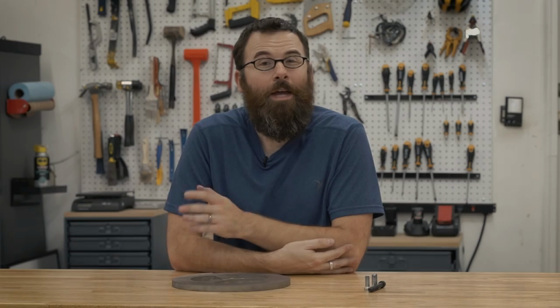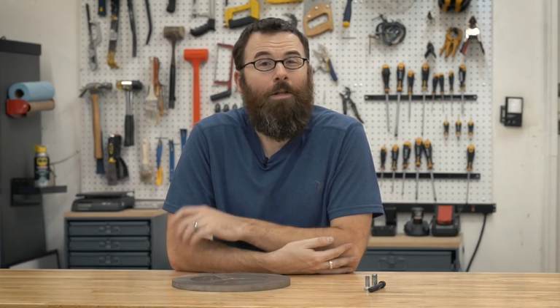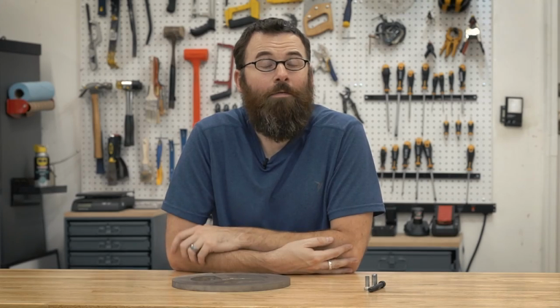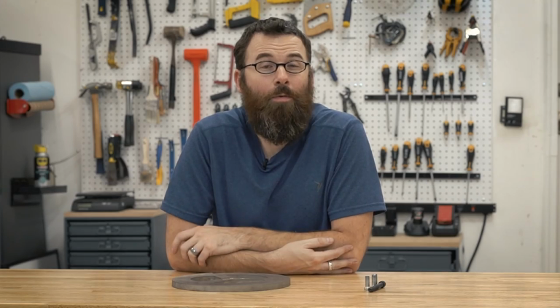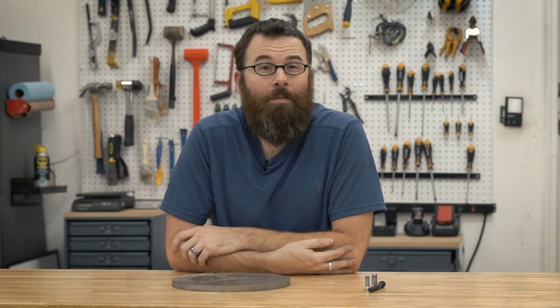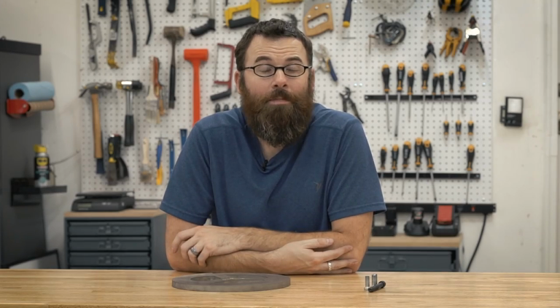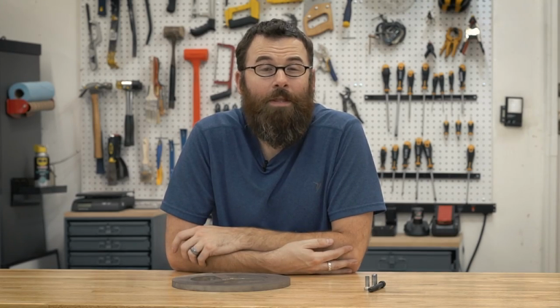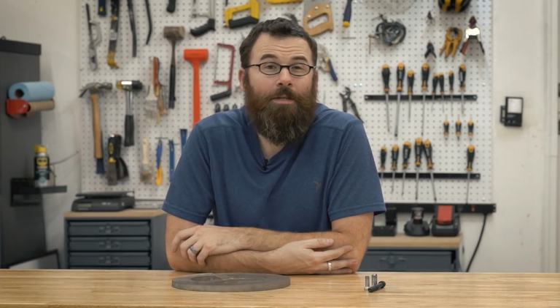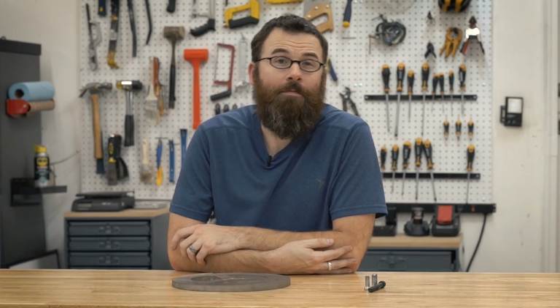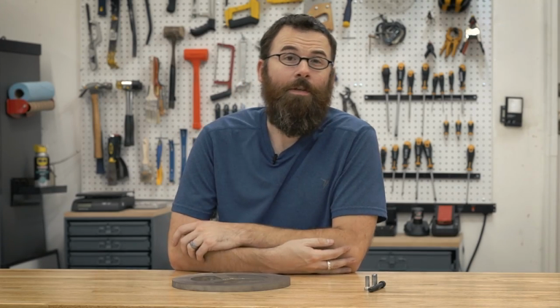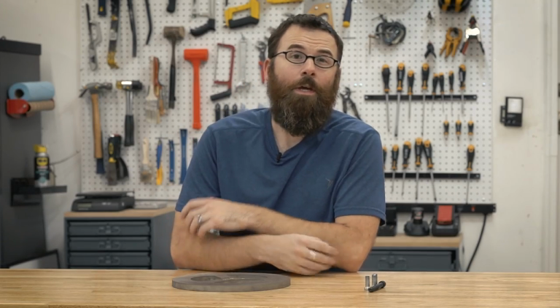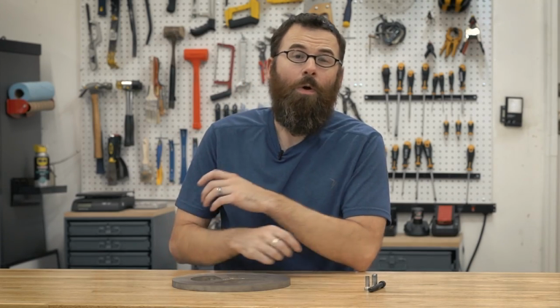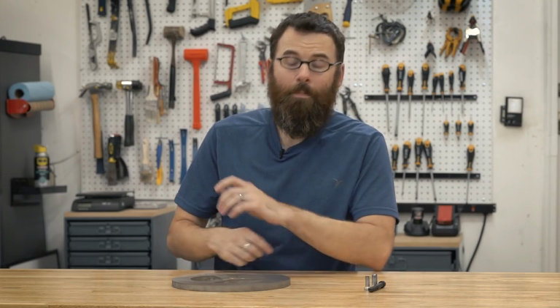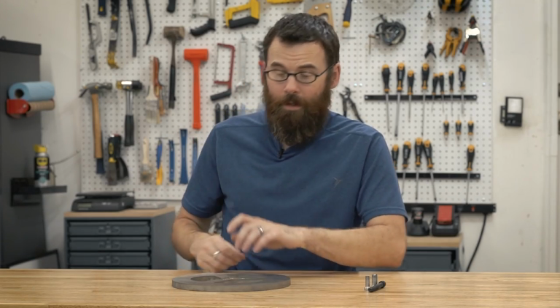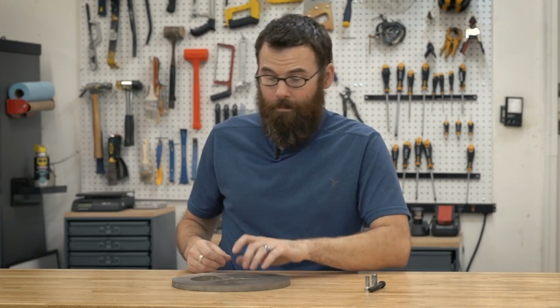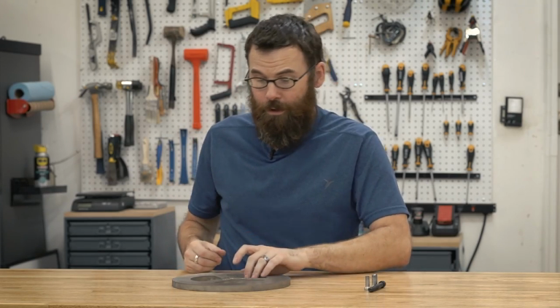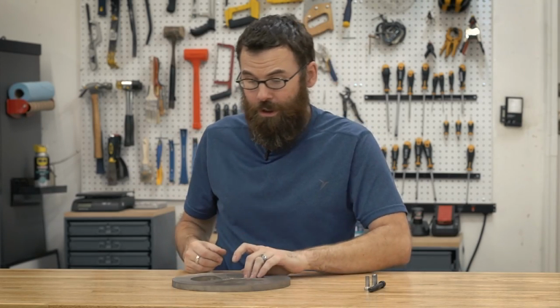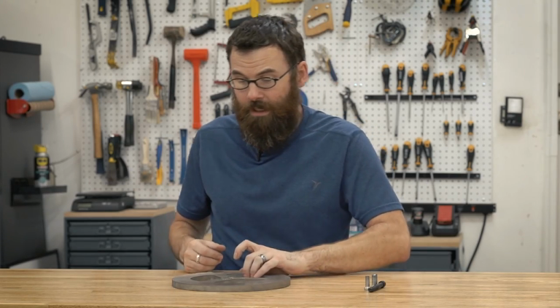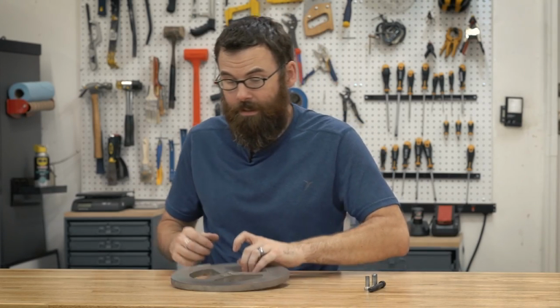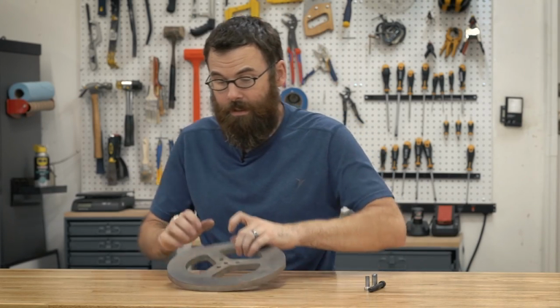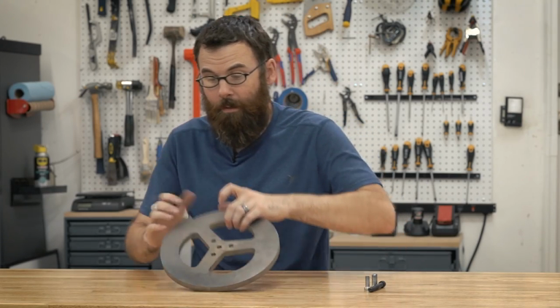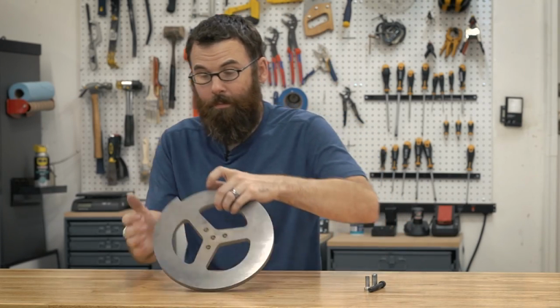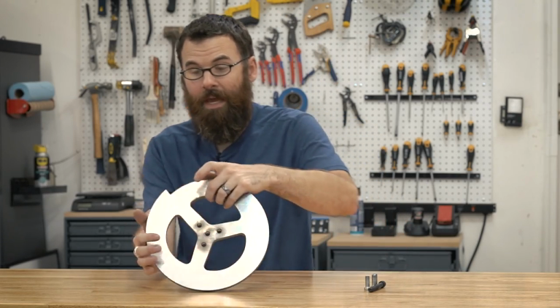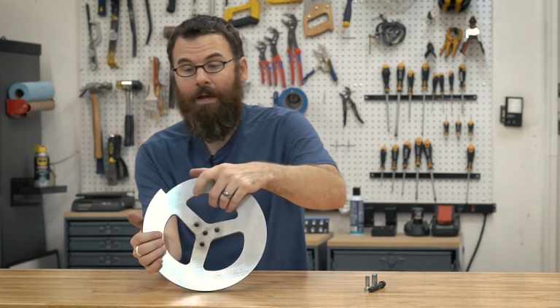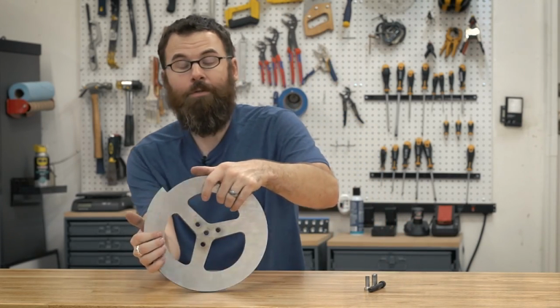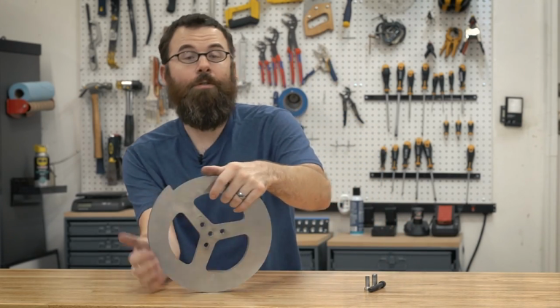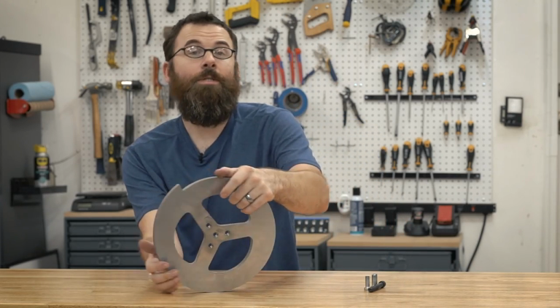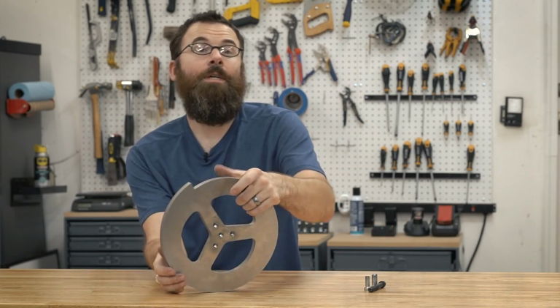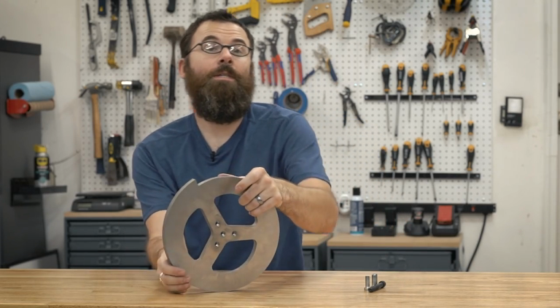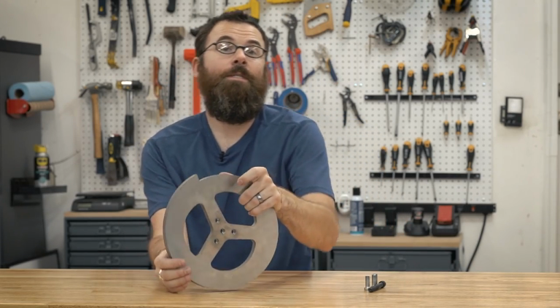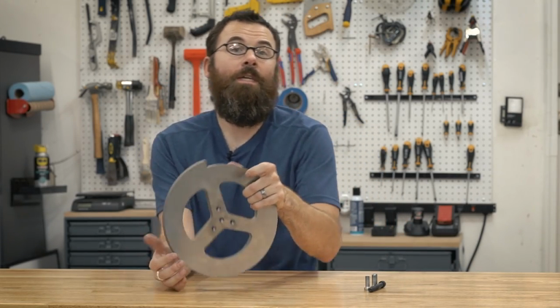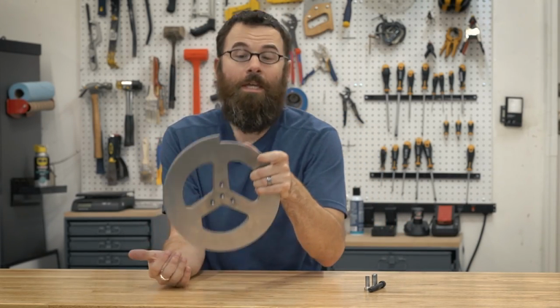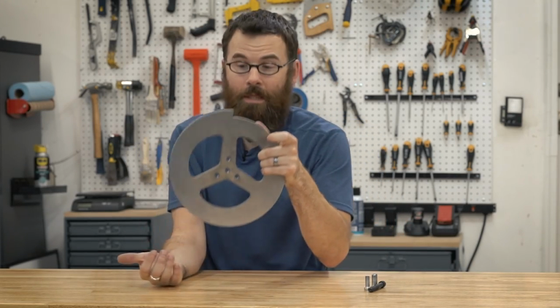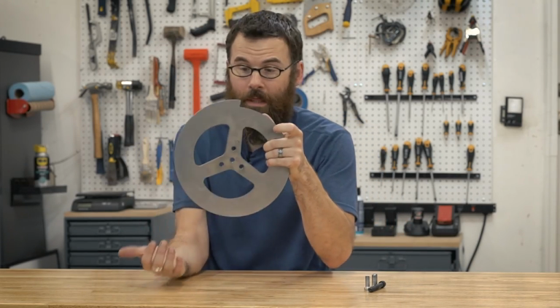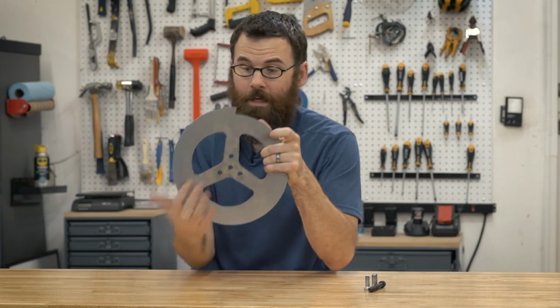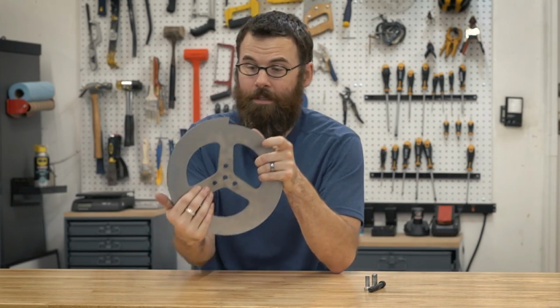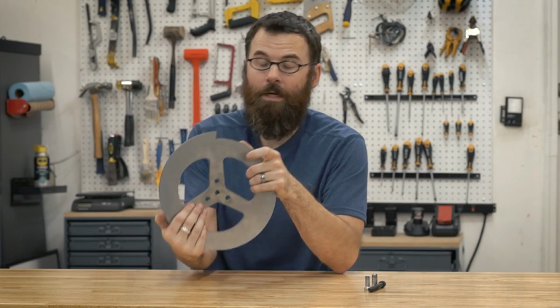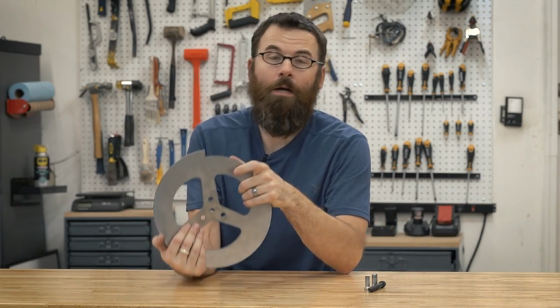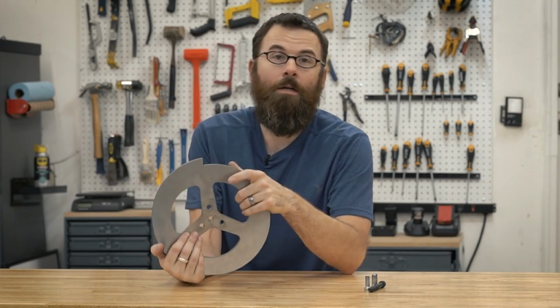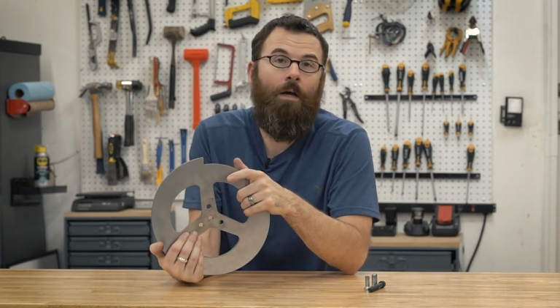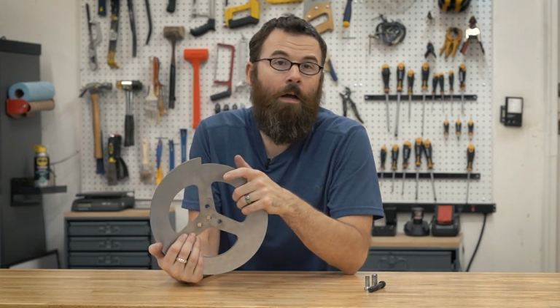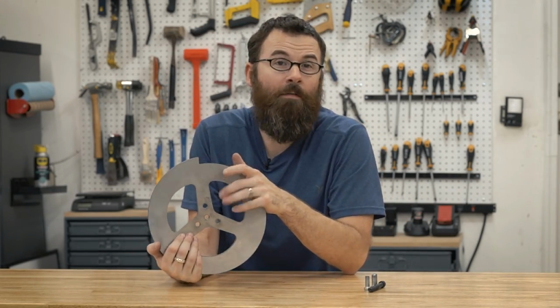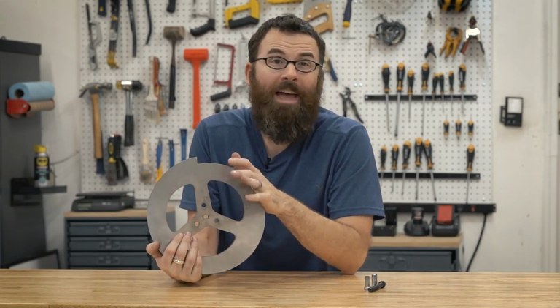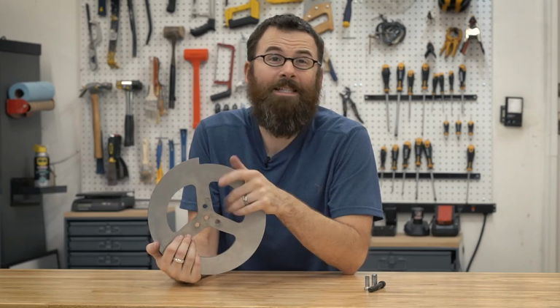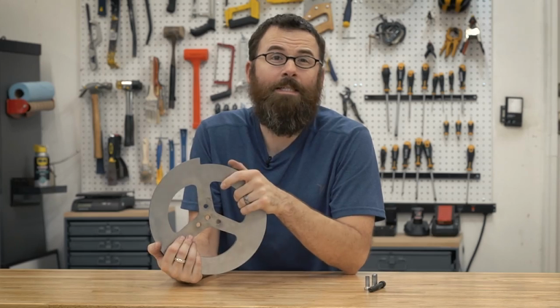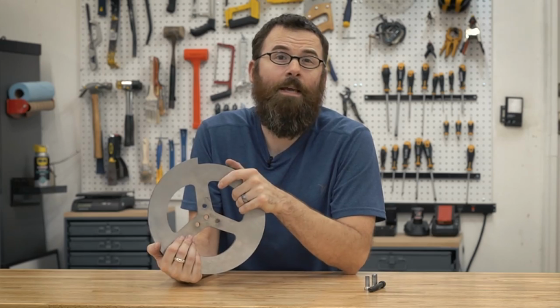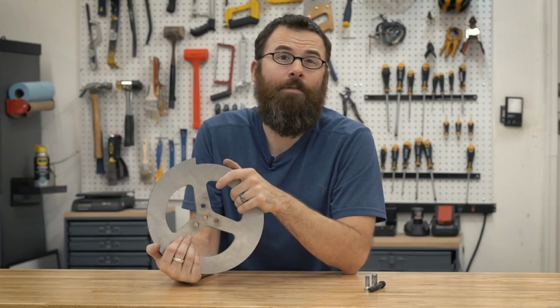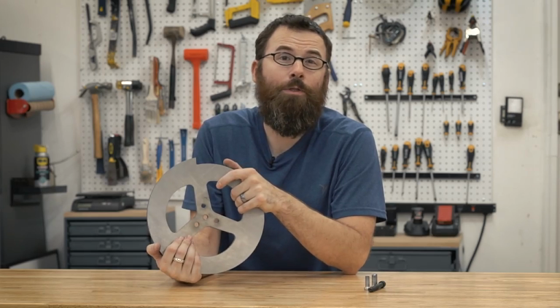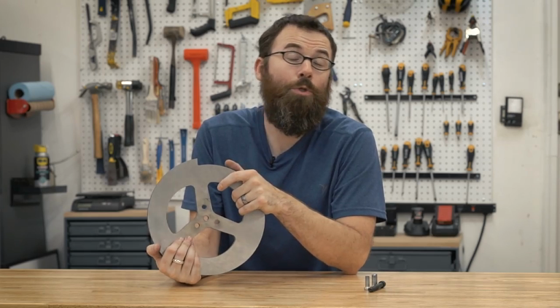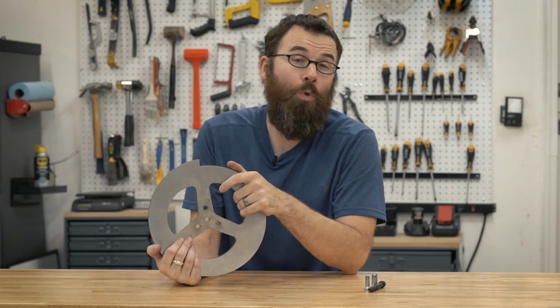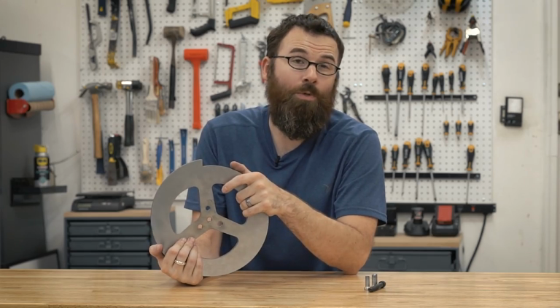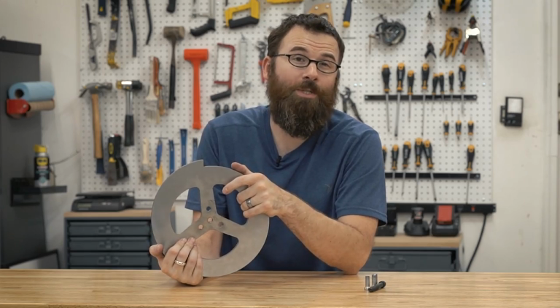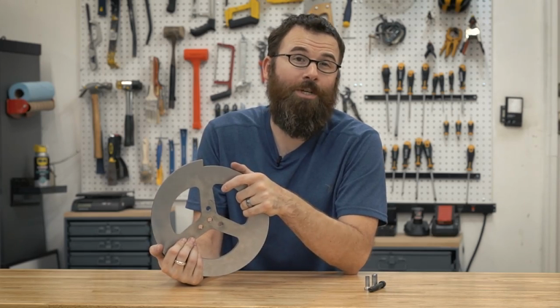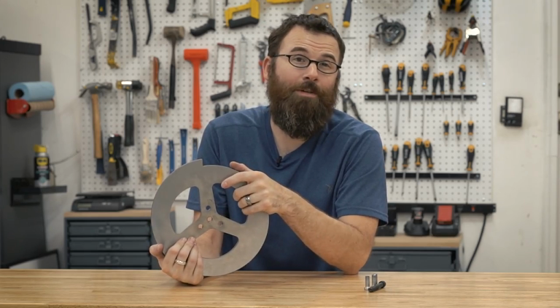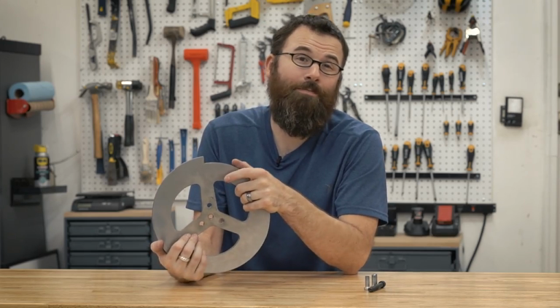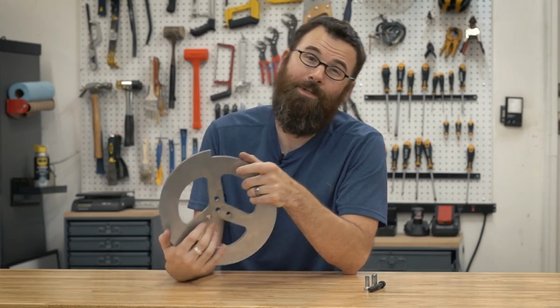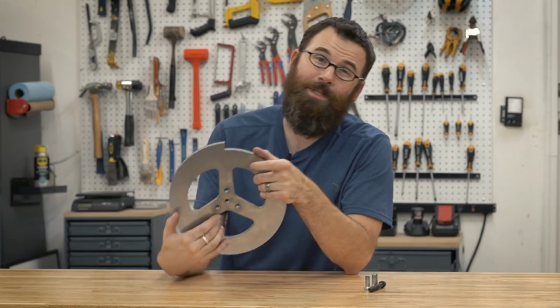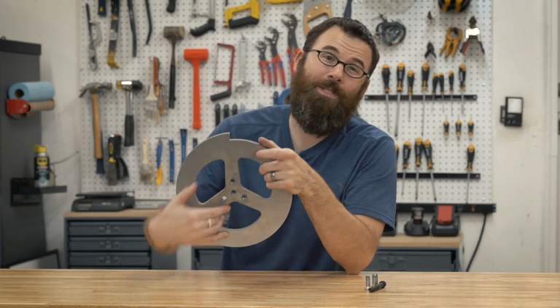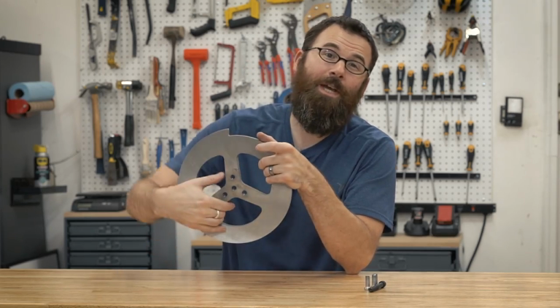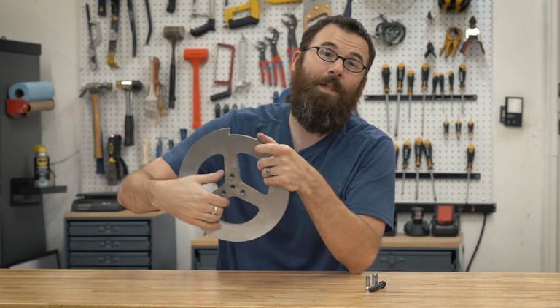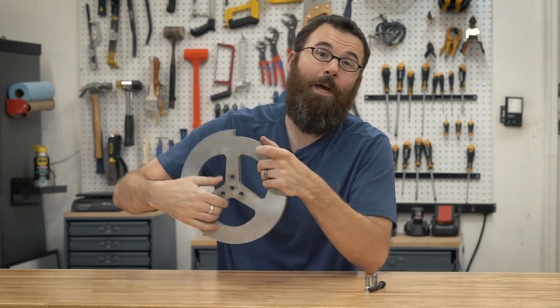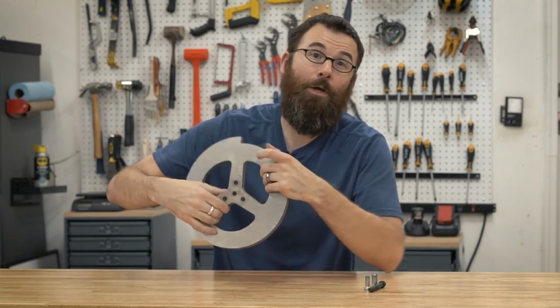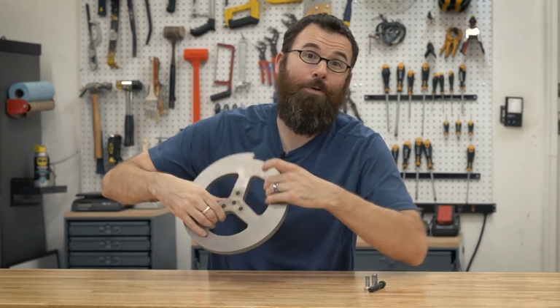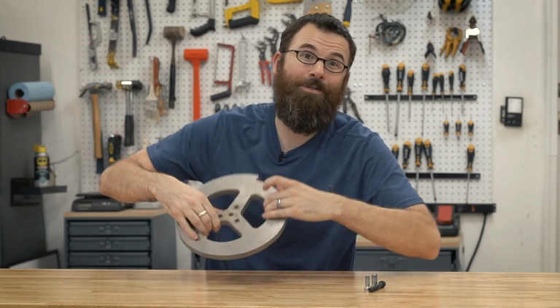Hello everyone. In this video, I'm going to machine some countersinks in this hunk of S7 tool steel. Let's see how that goes.